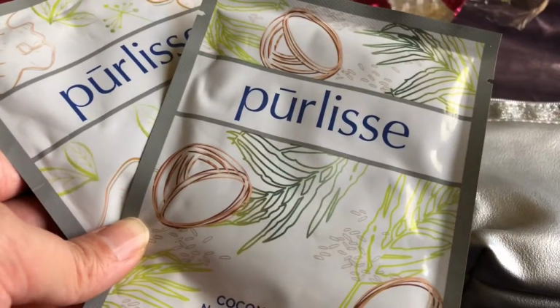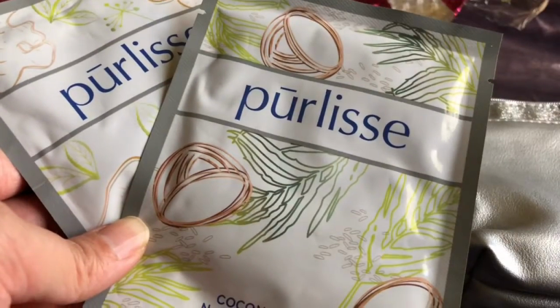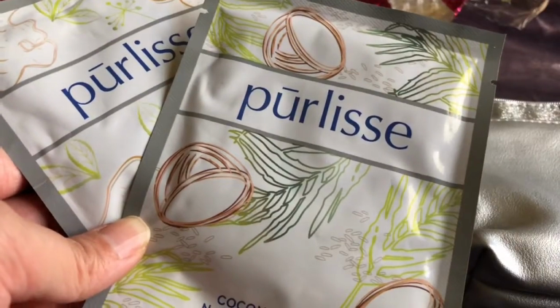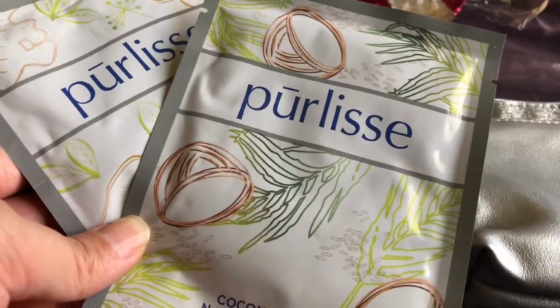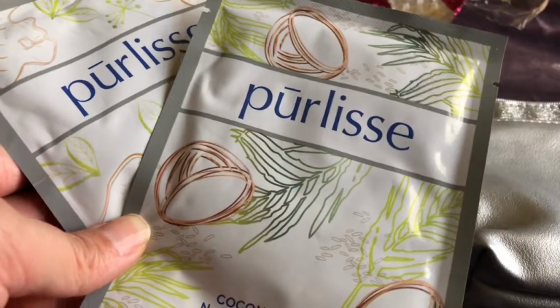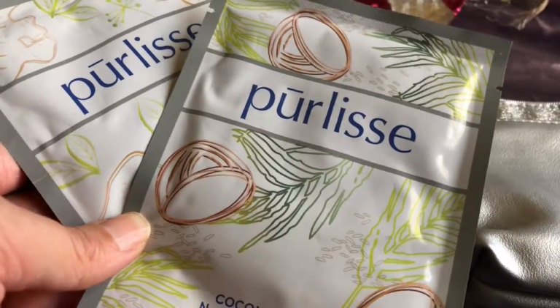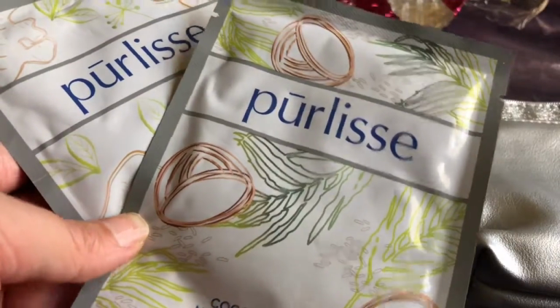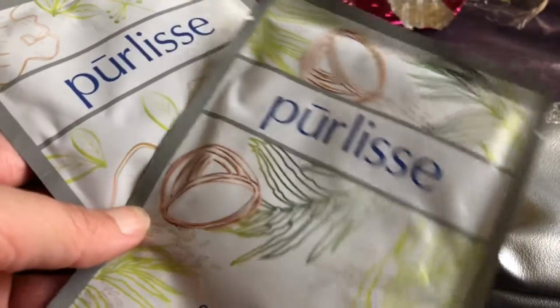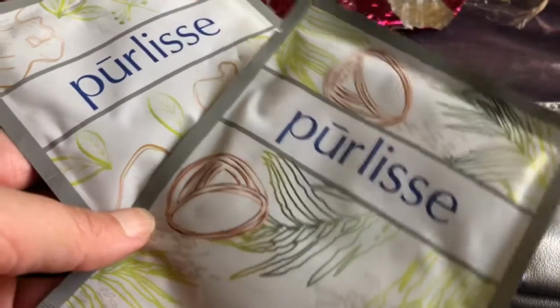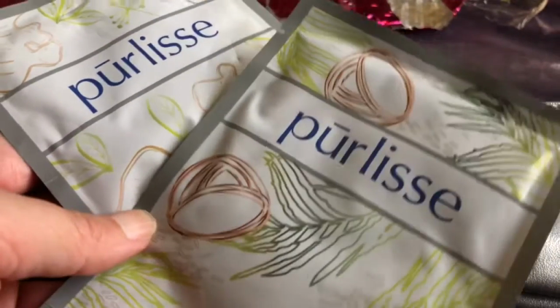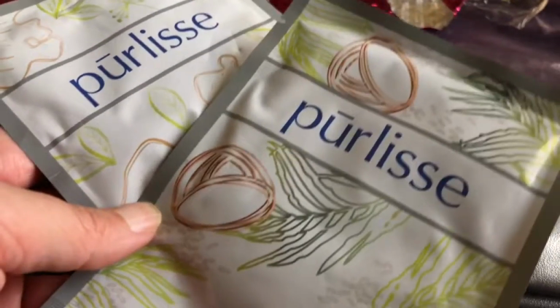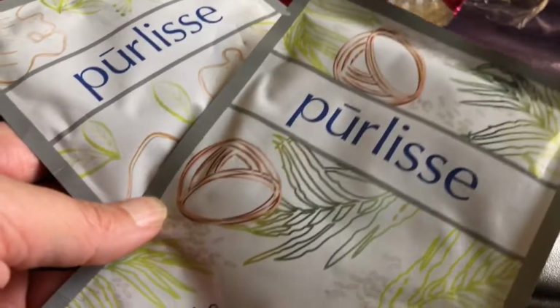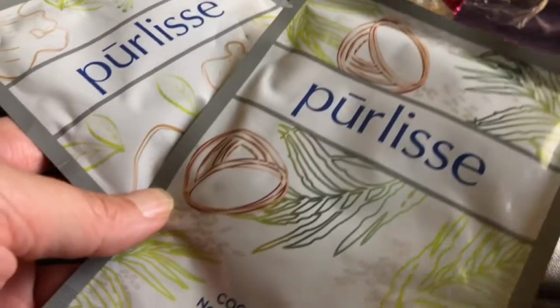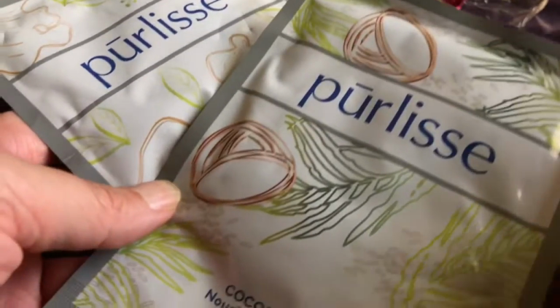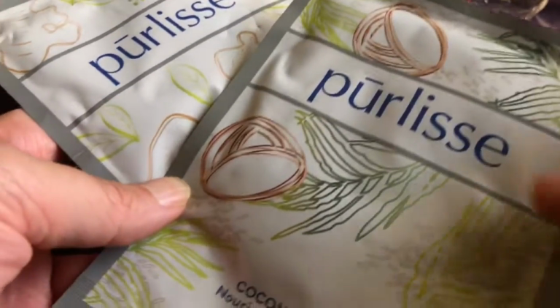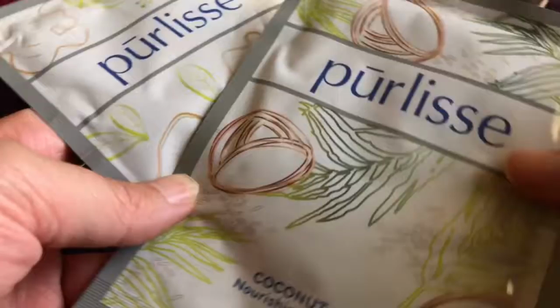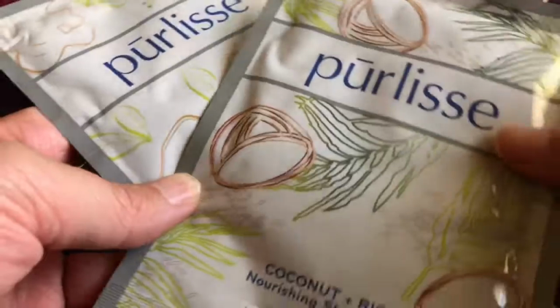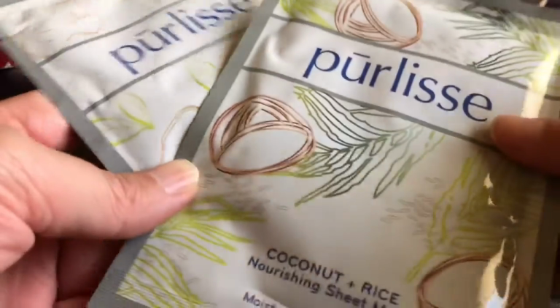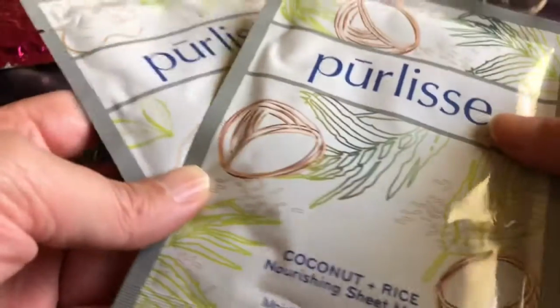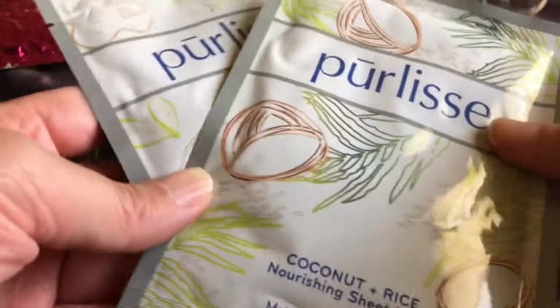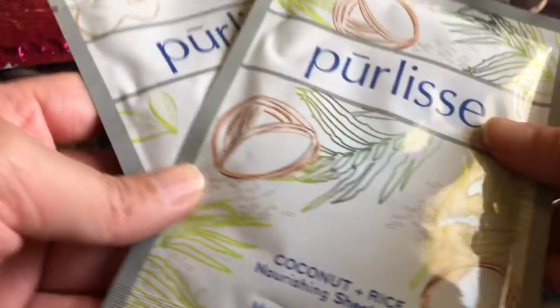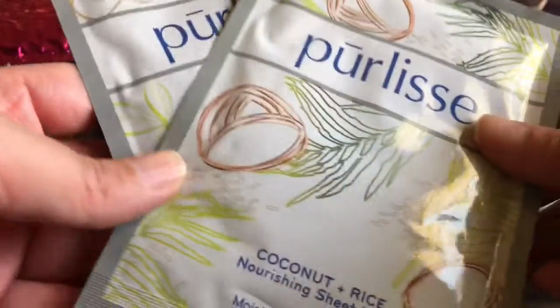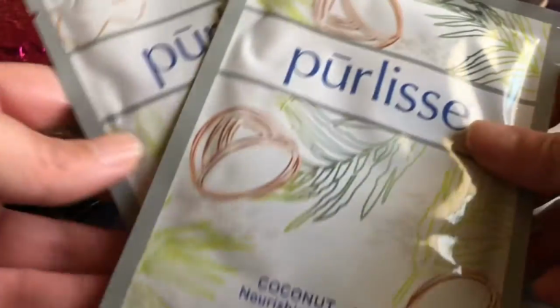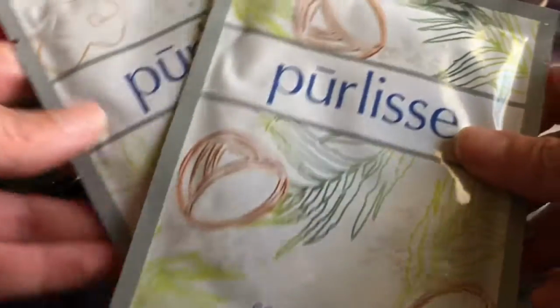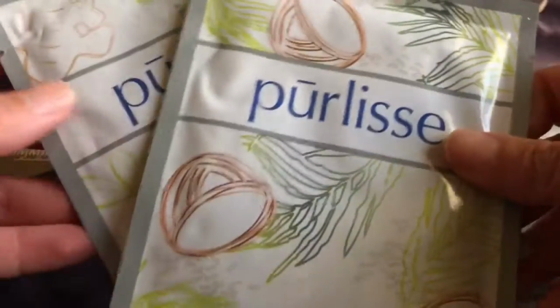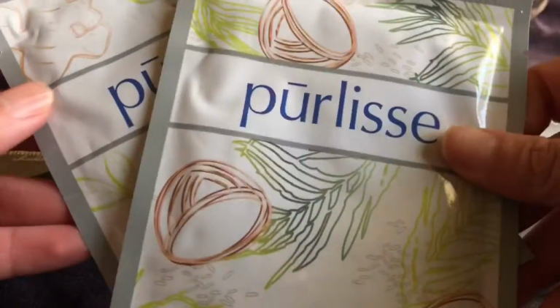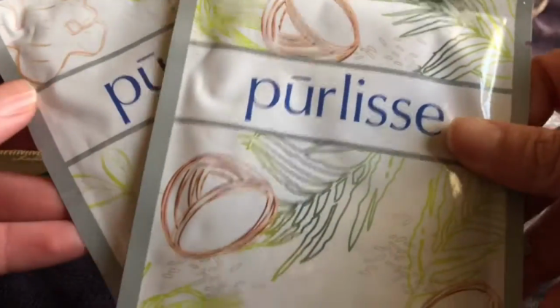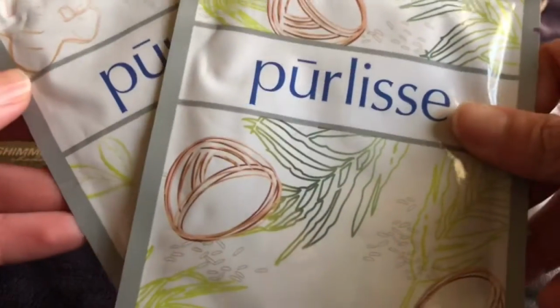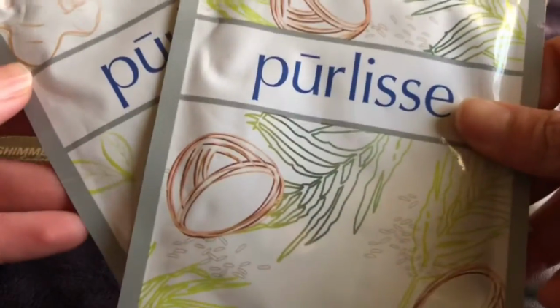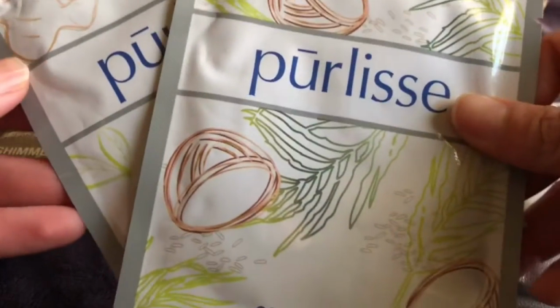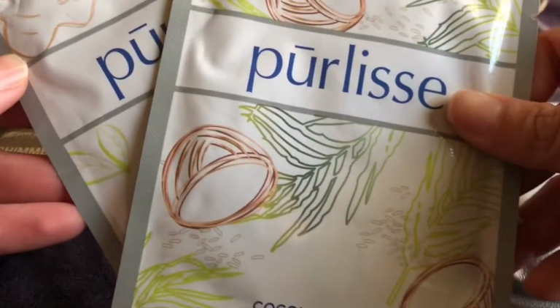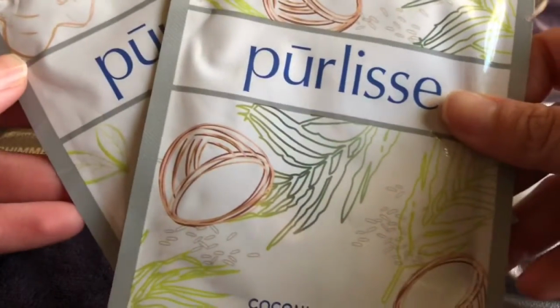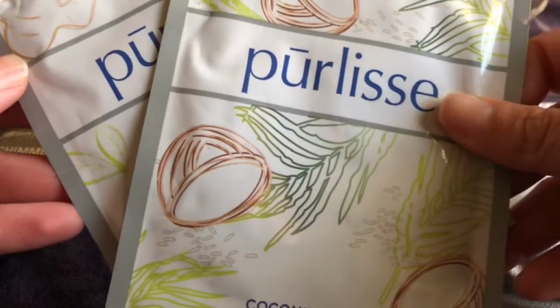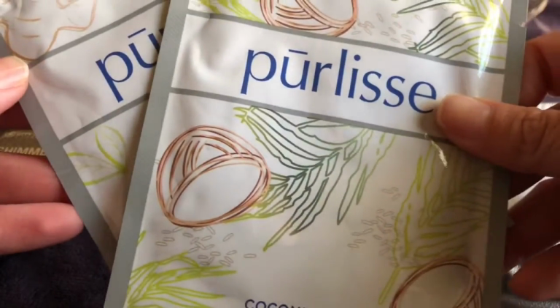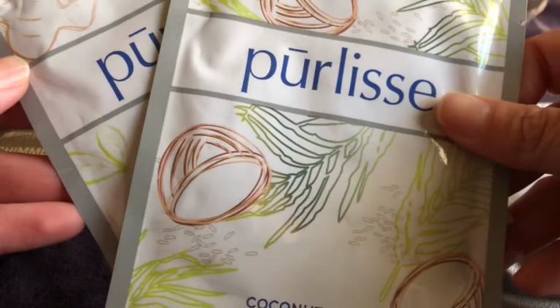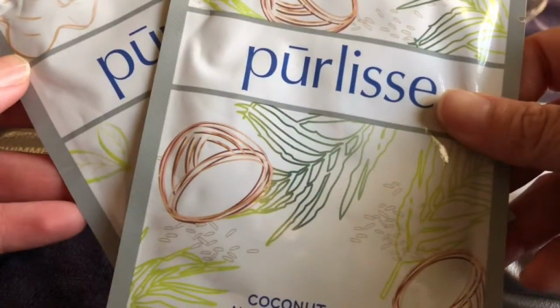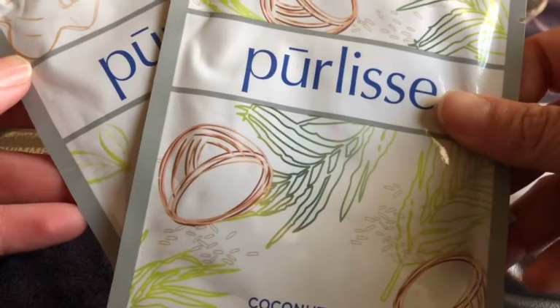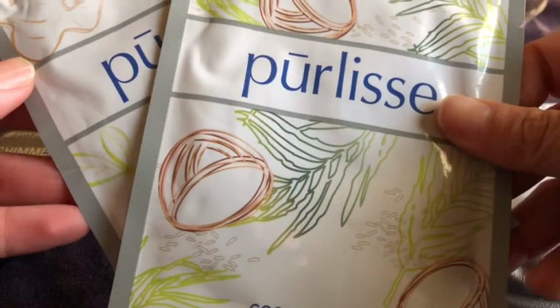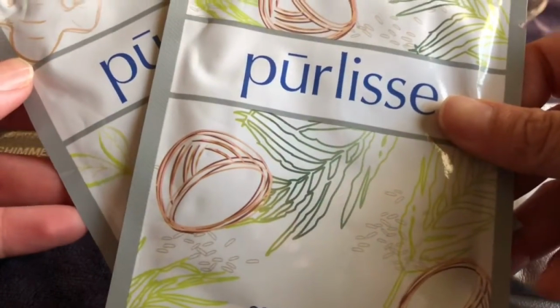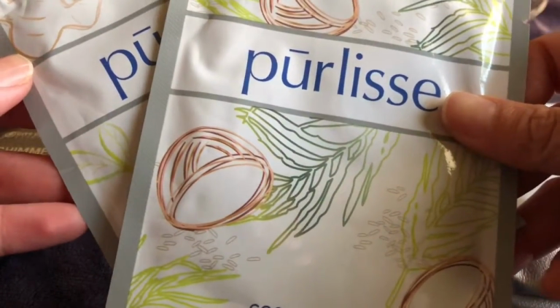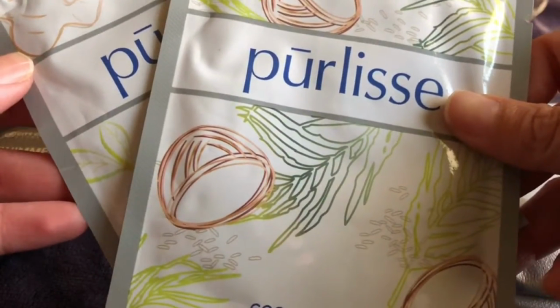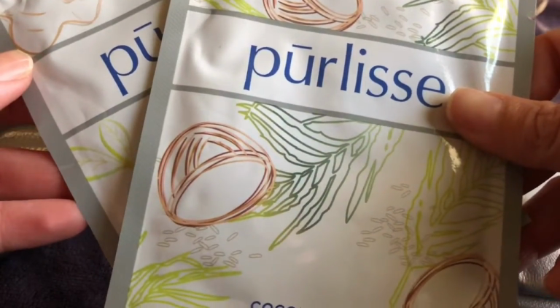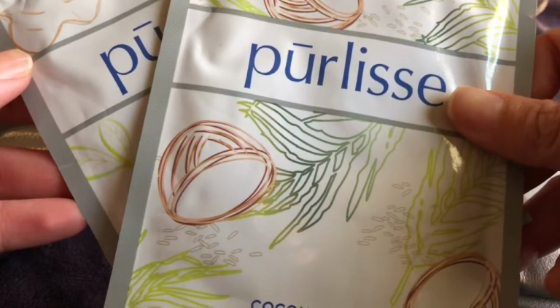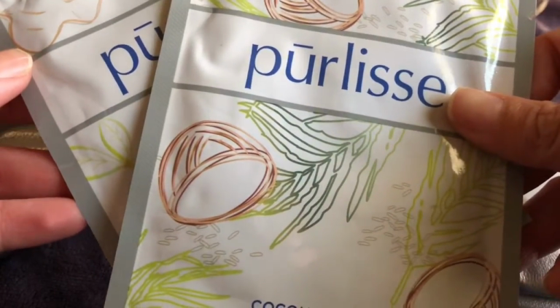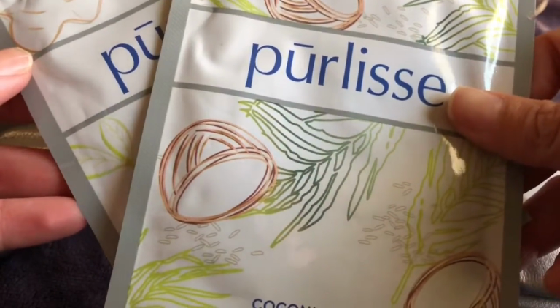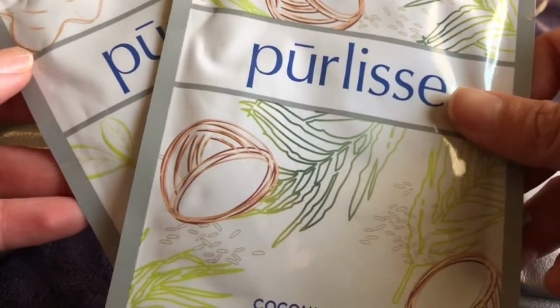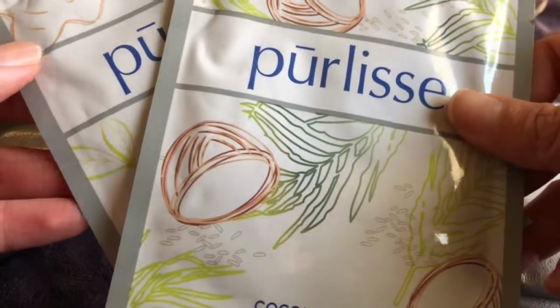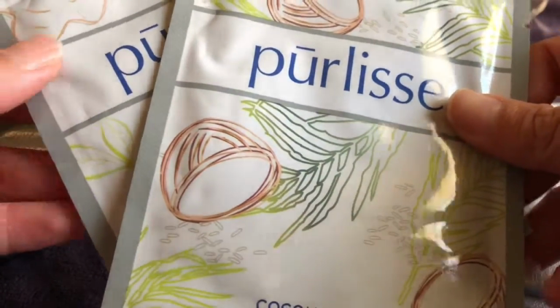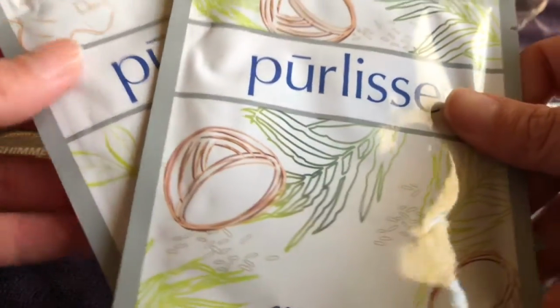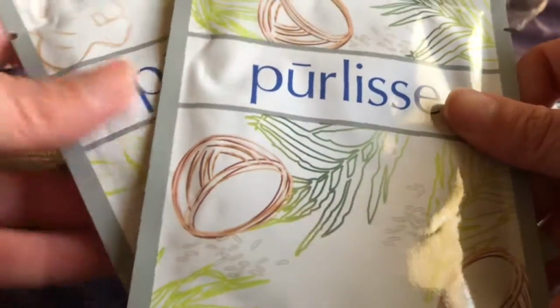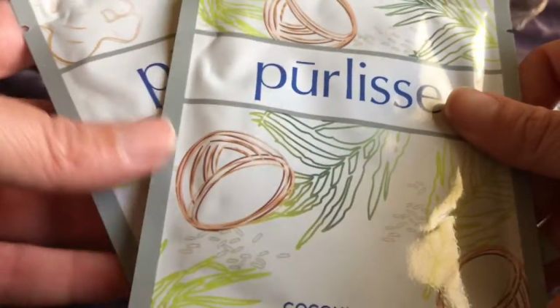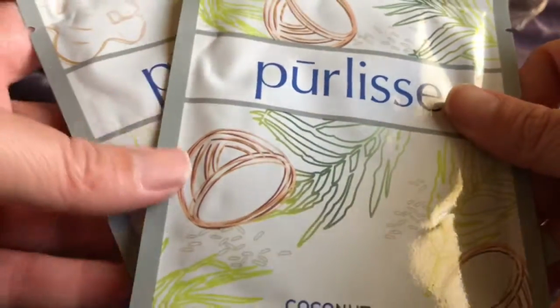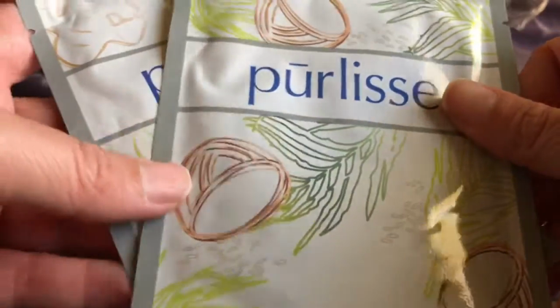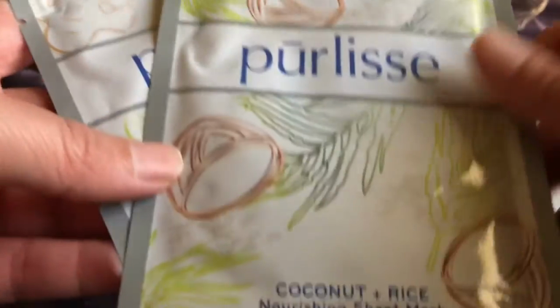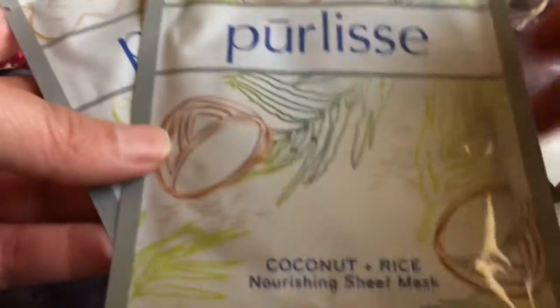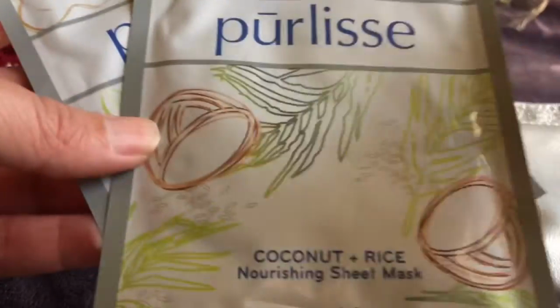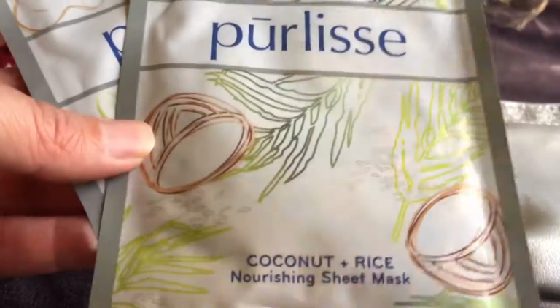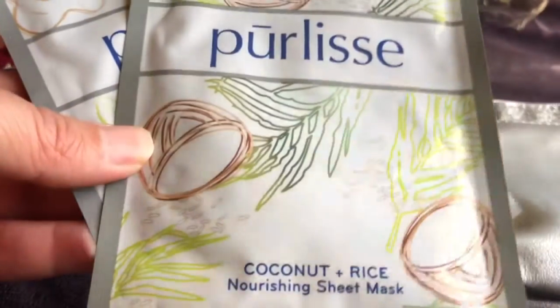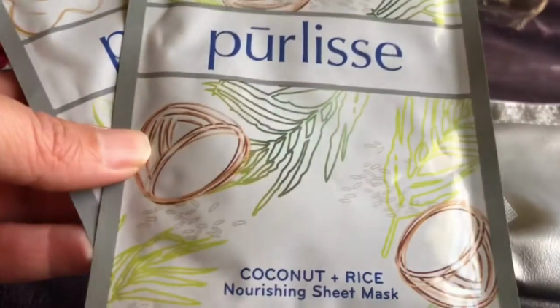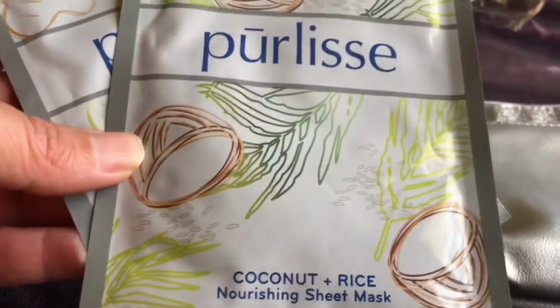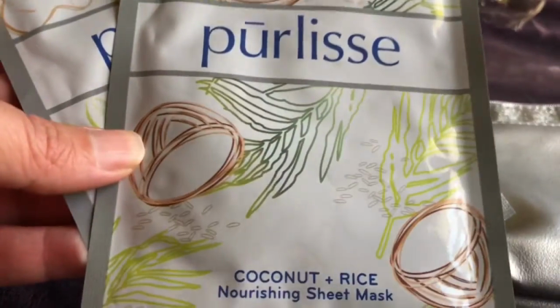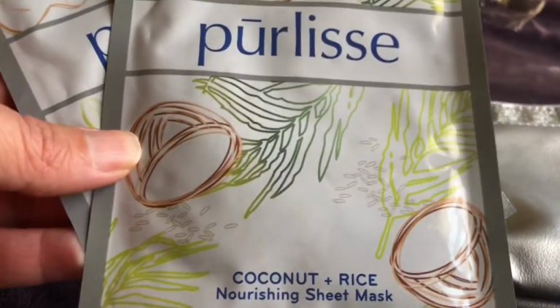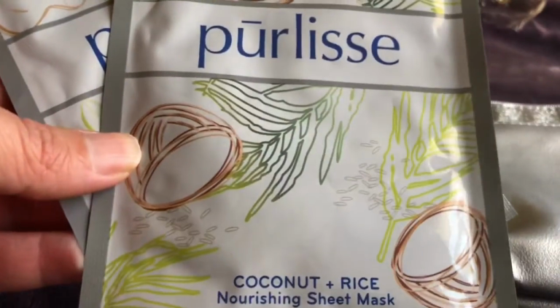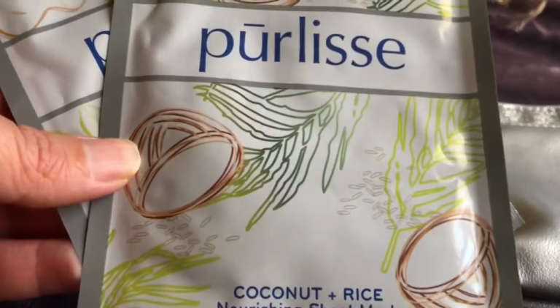This is Pure Lisa's two sheet masks — one is in coconut and rice, the other one is in green tea and ginger.